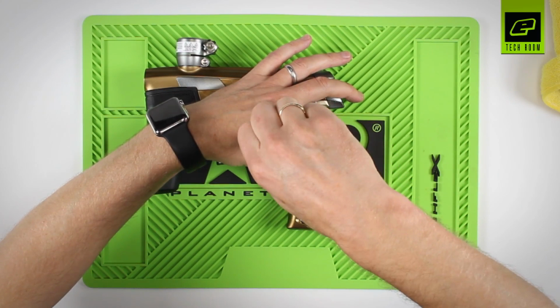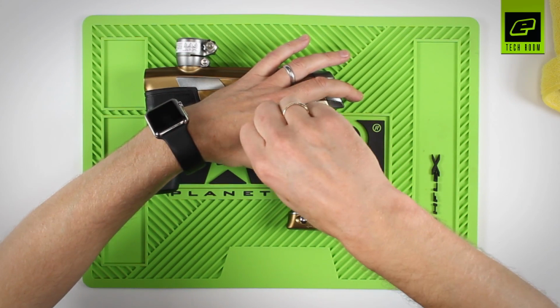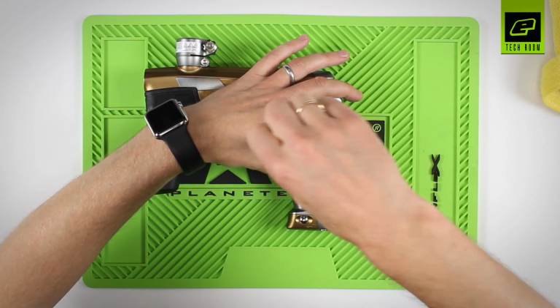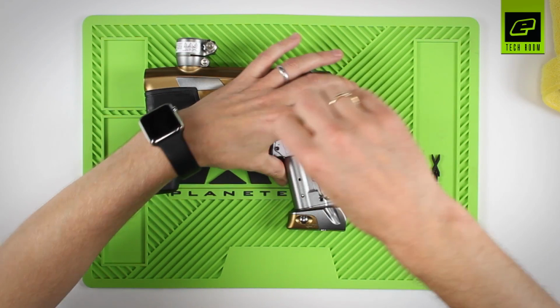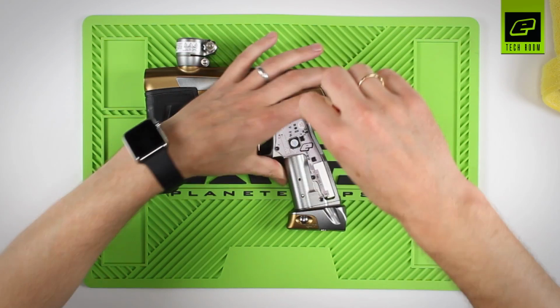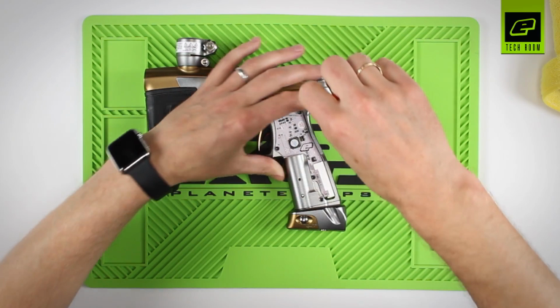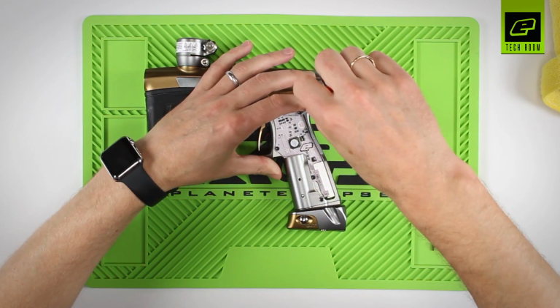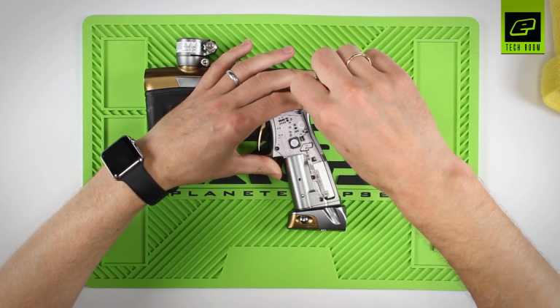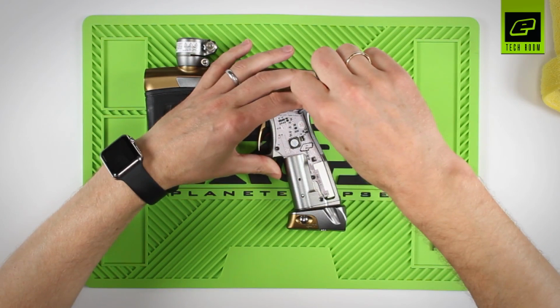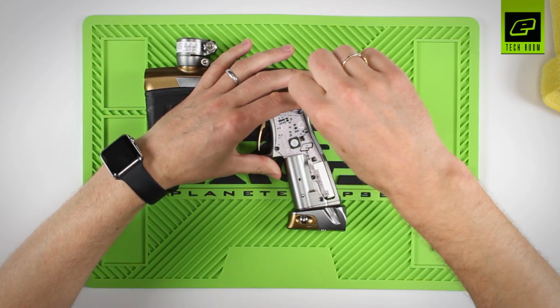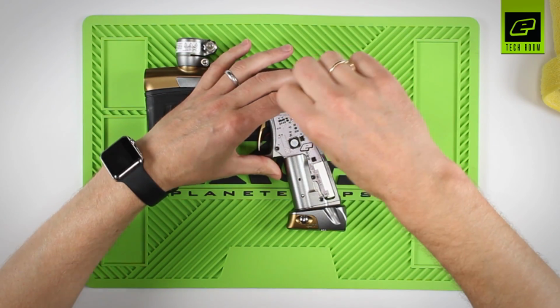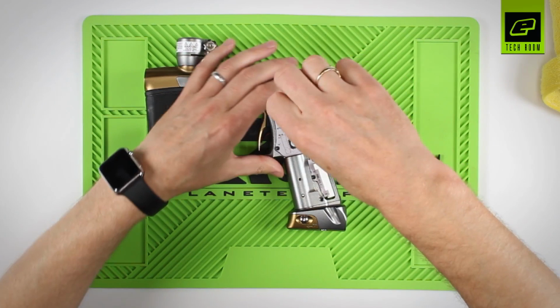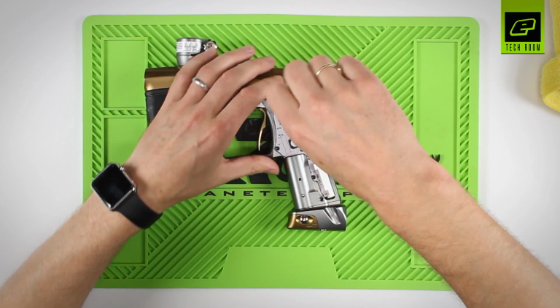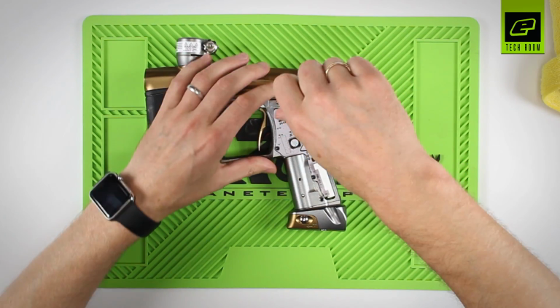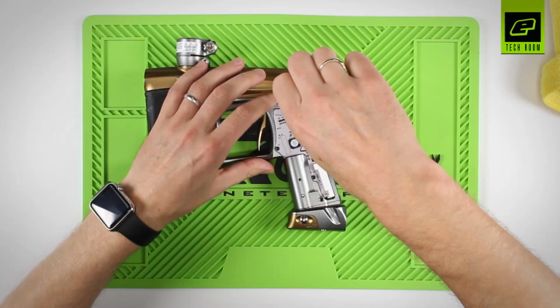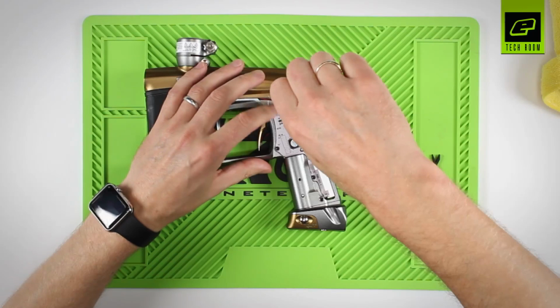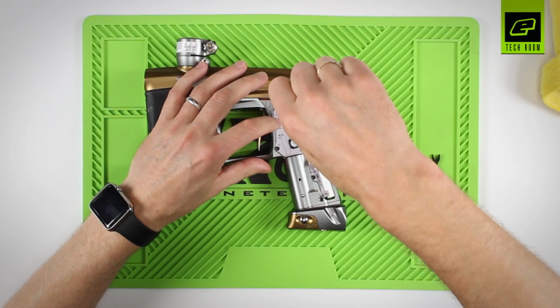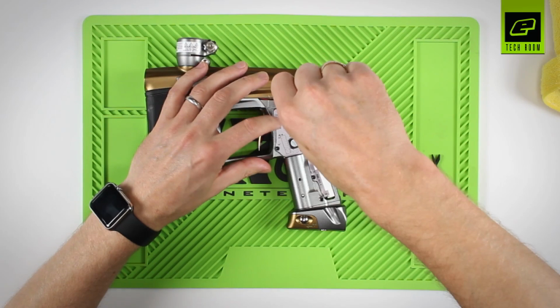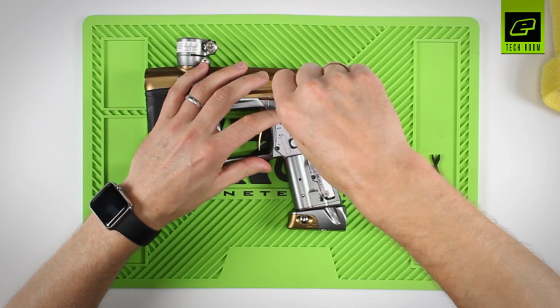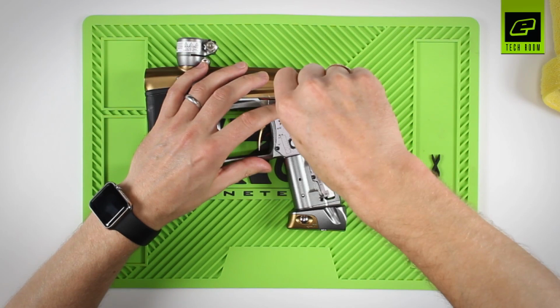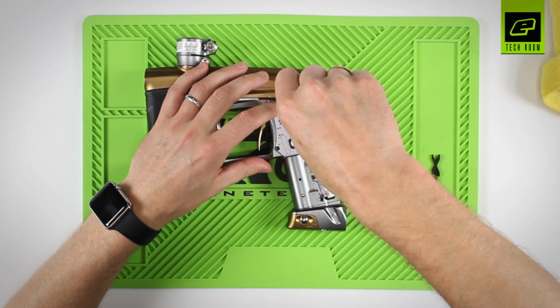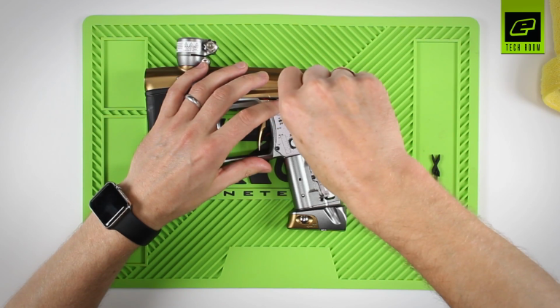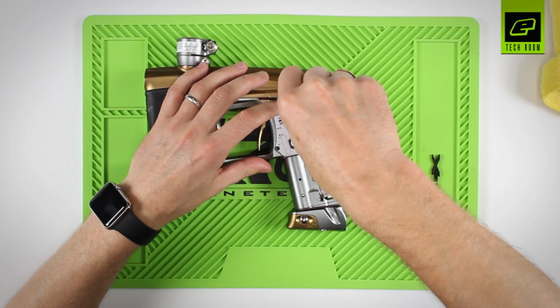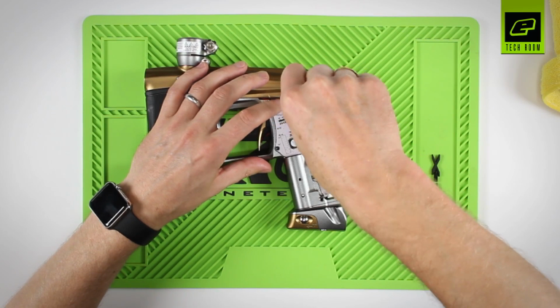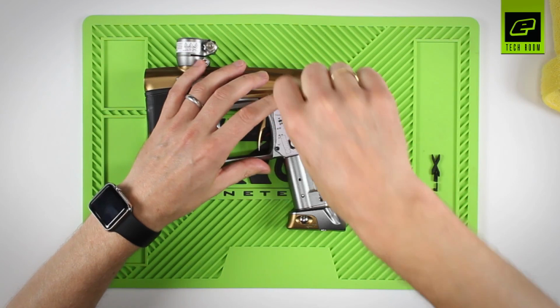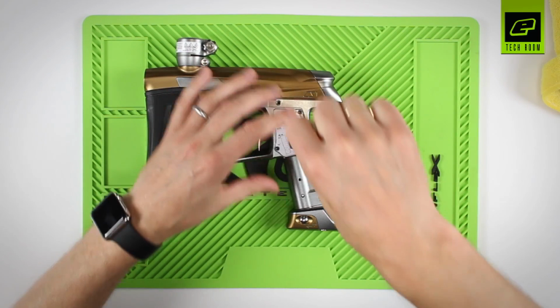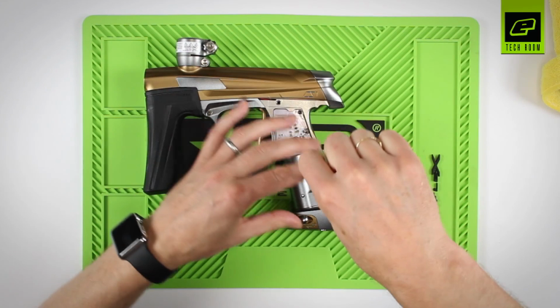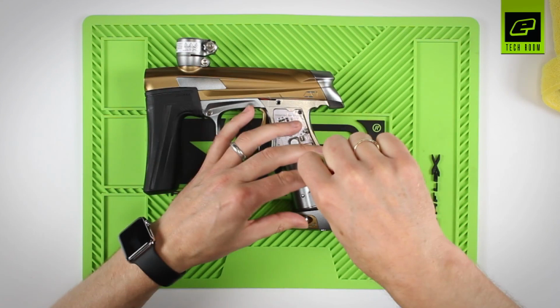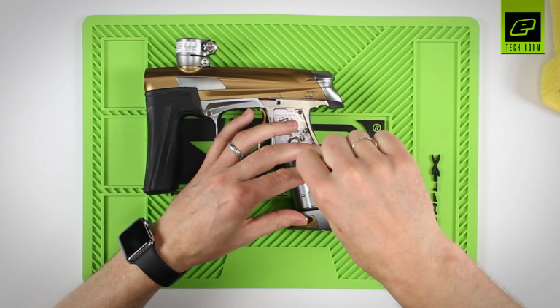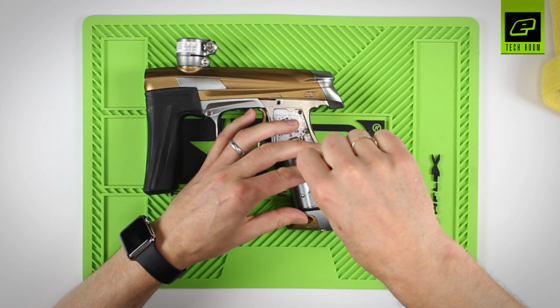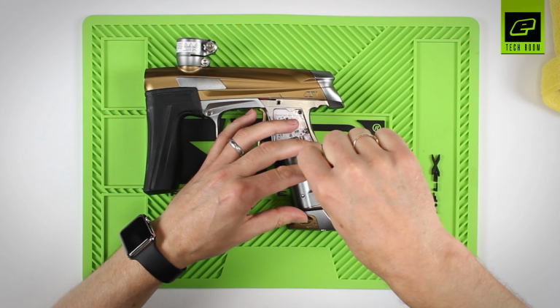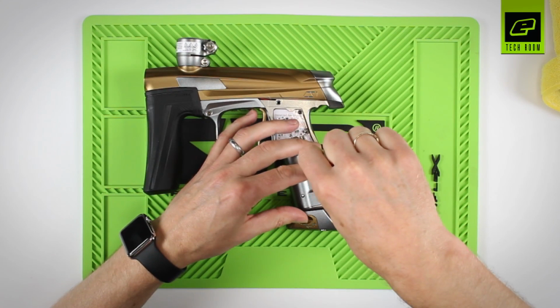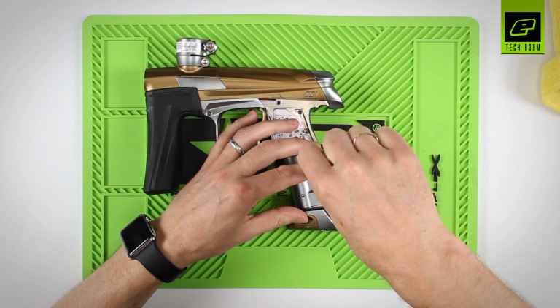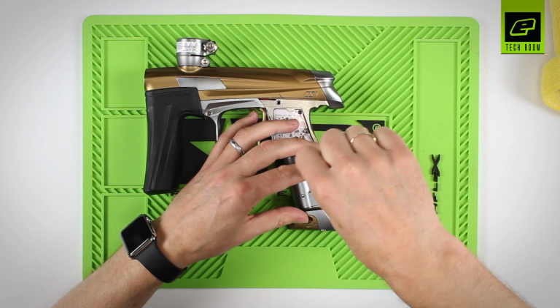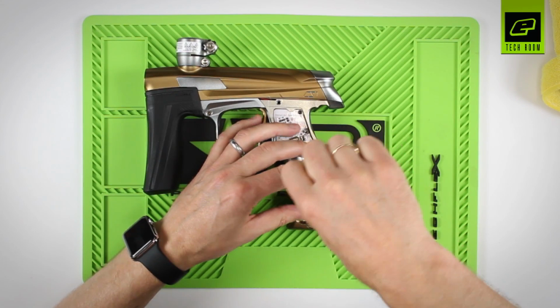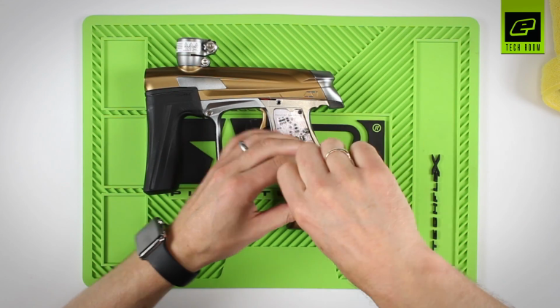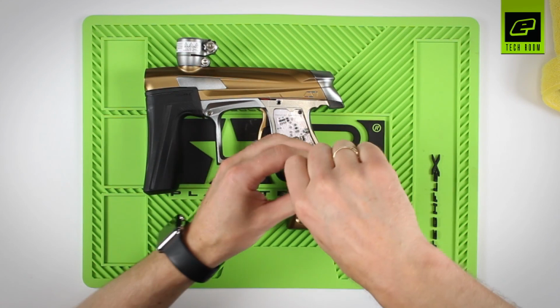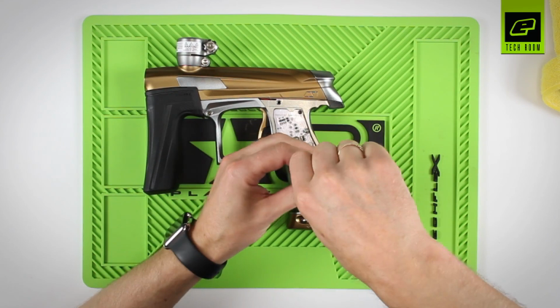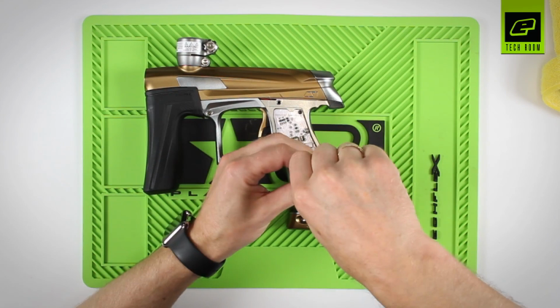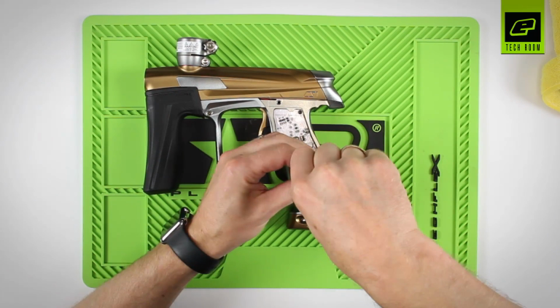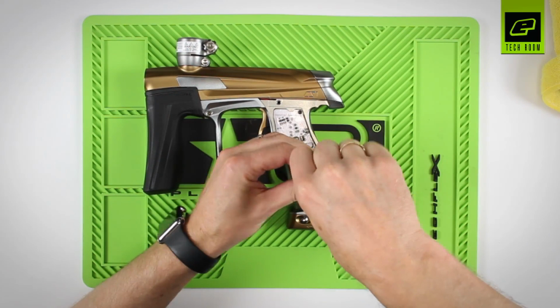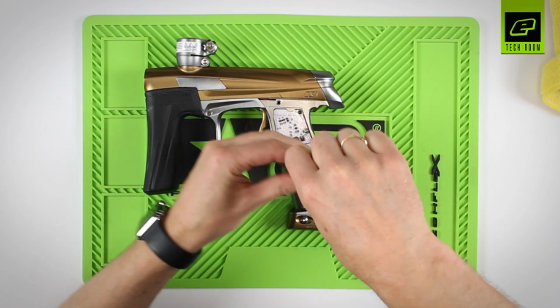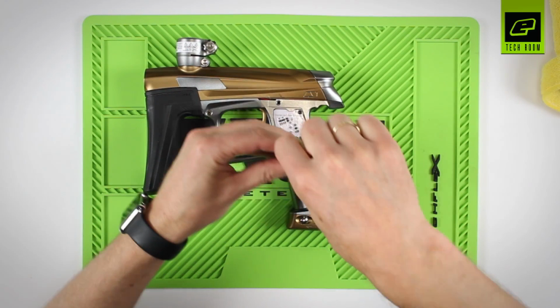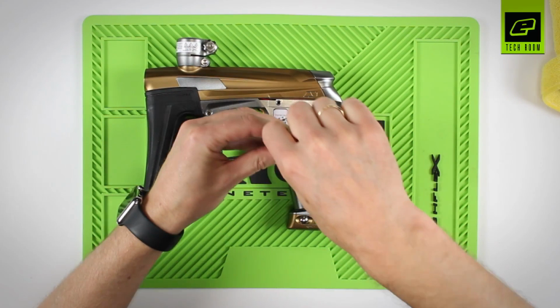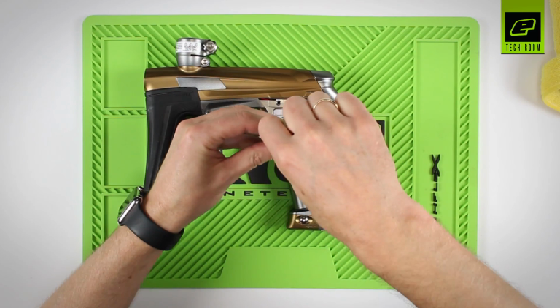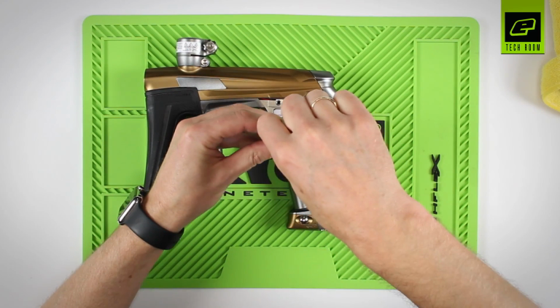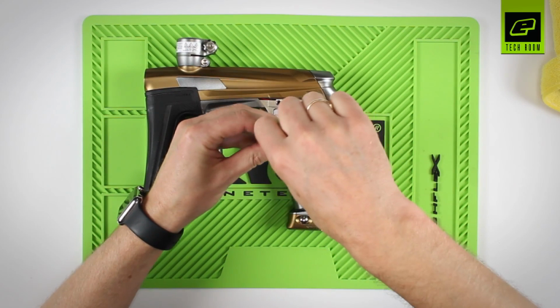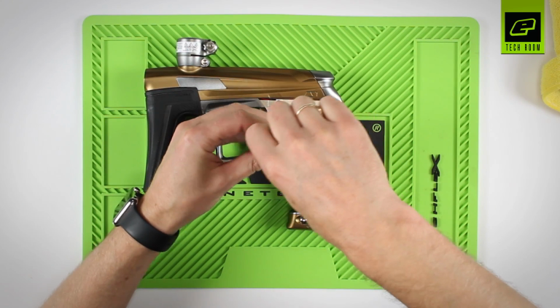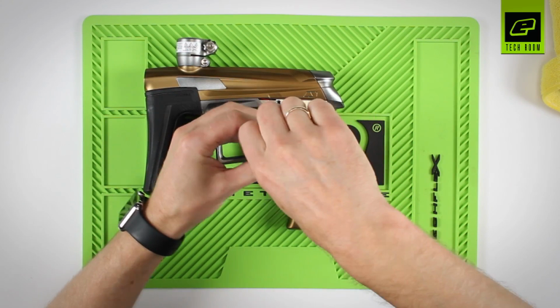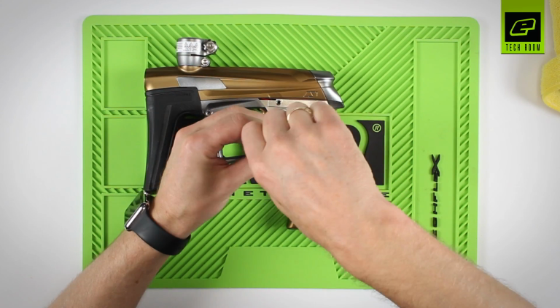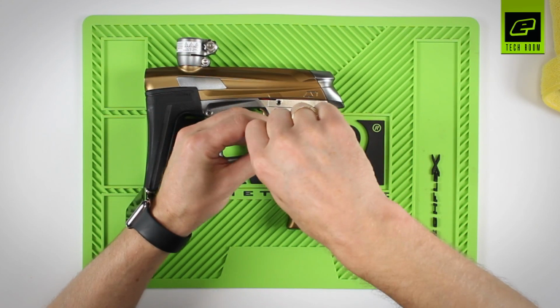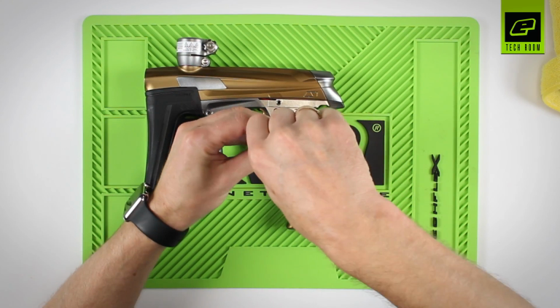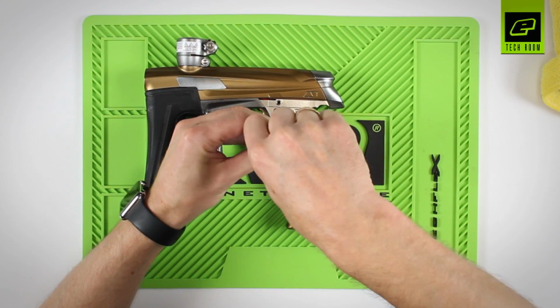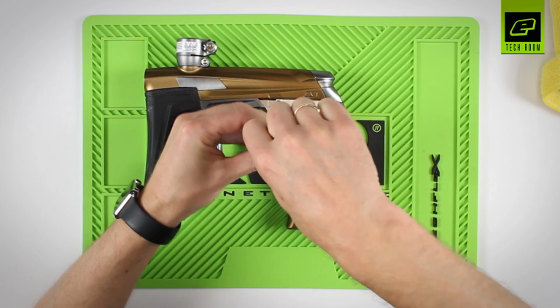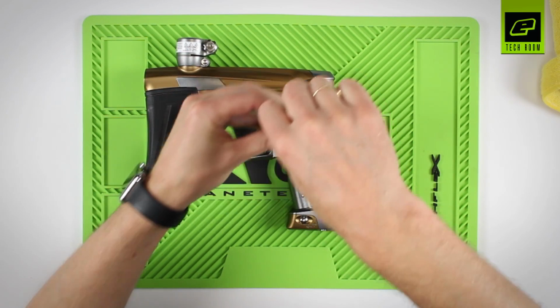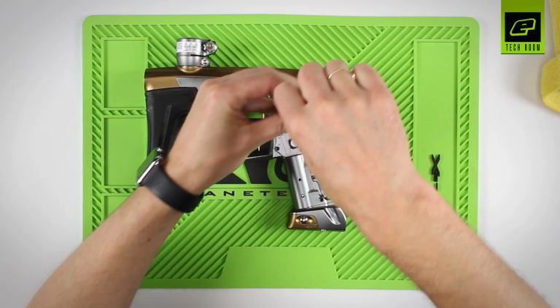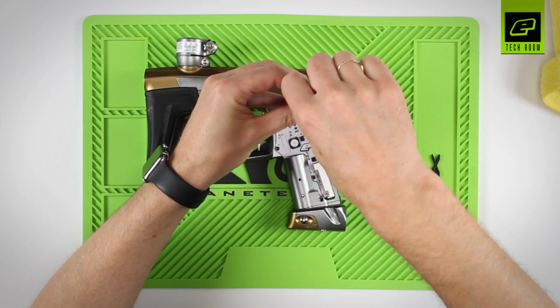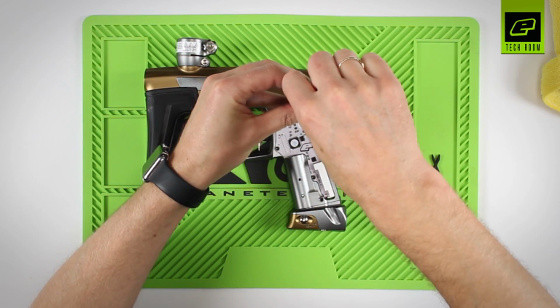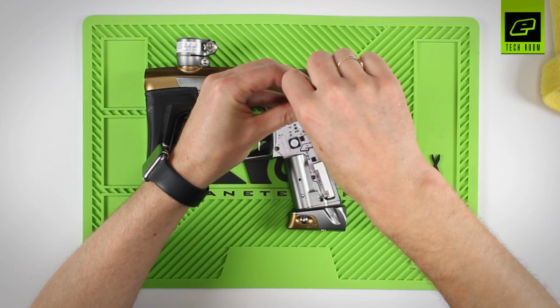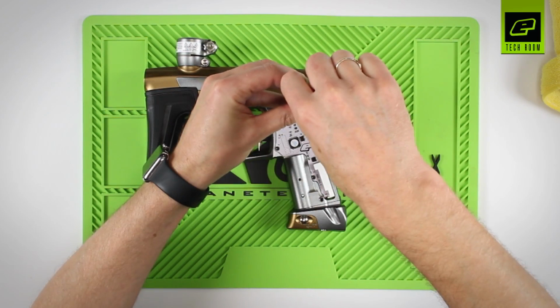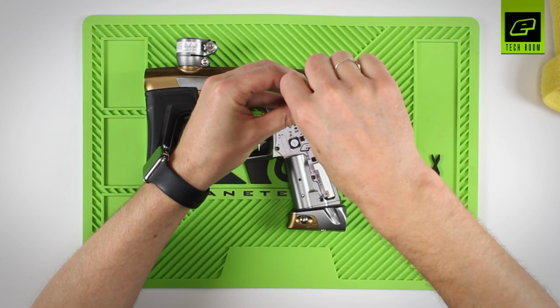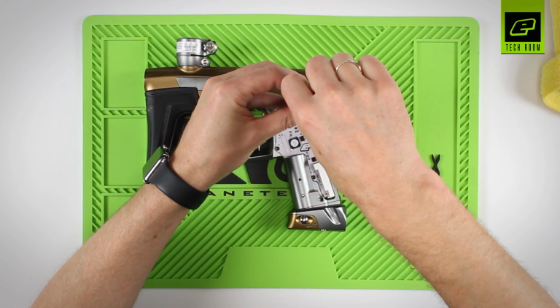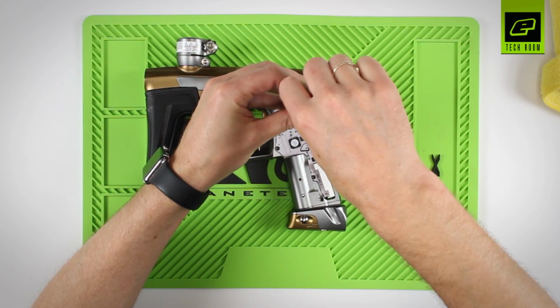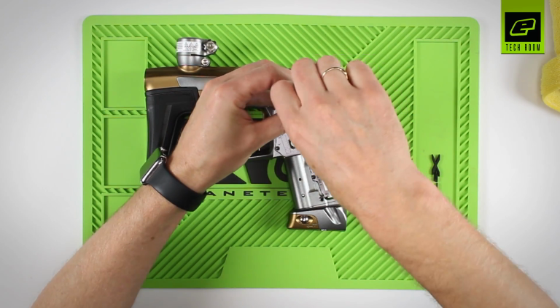Tighten up the three screws. Again, go around and just nip them into place to make sure they don't come loose in use.